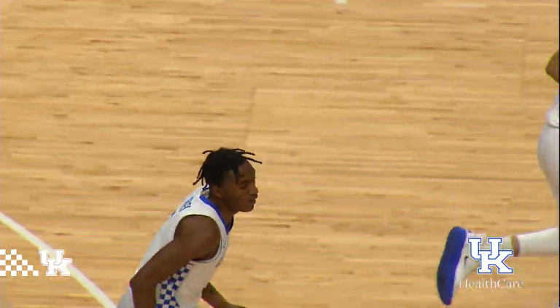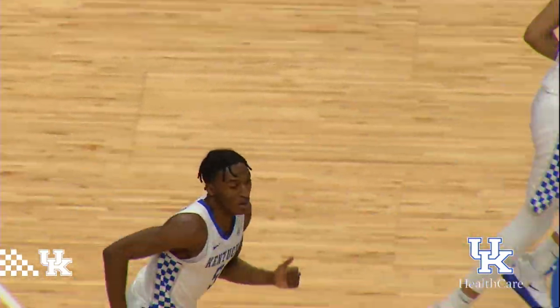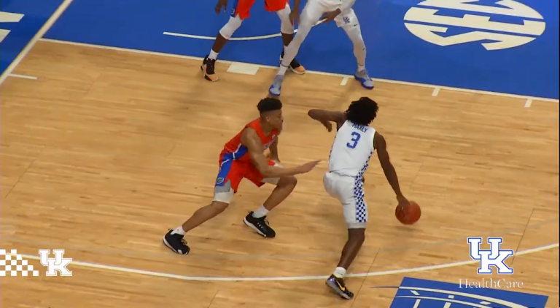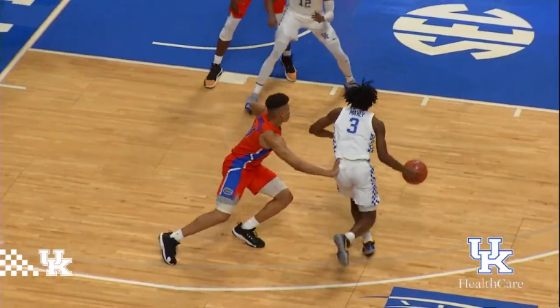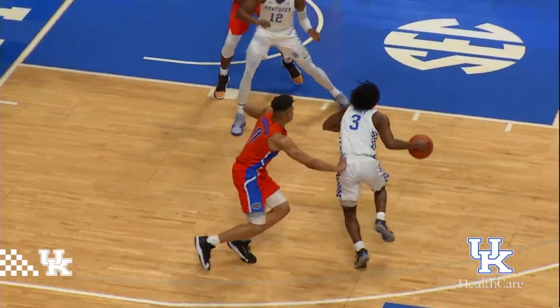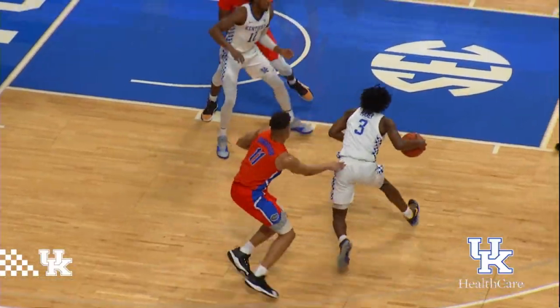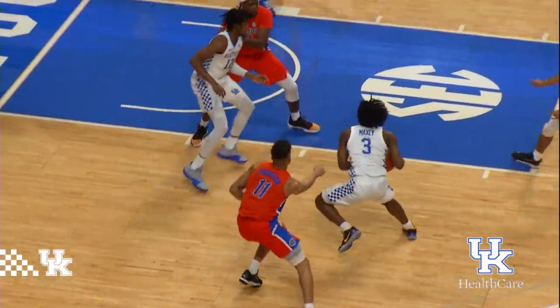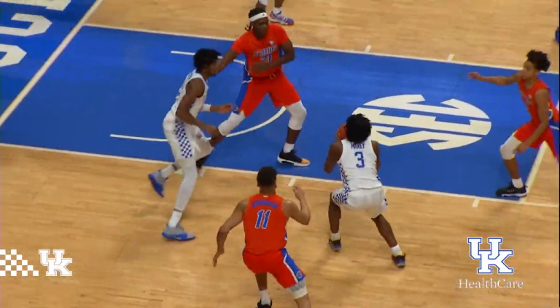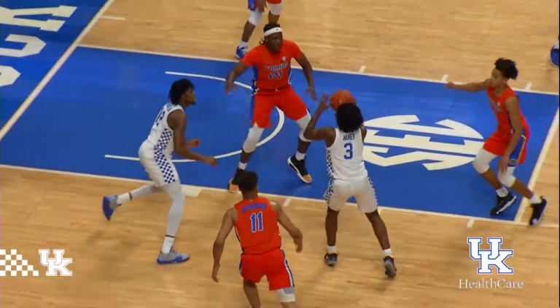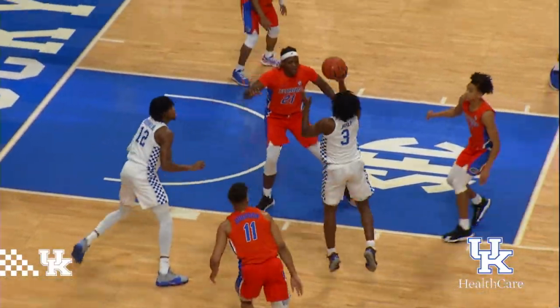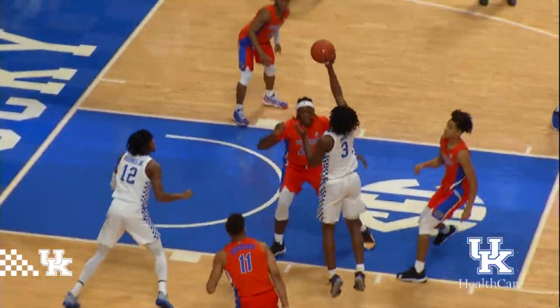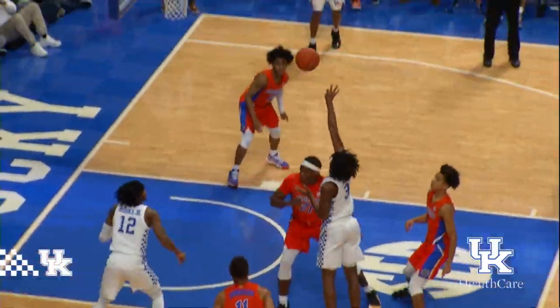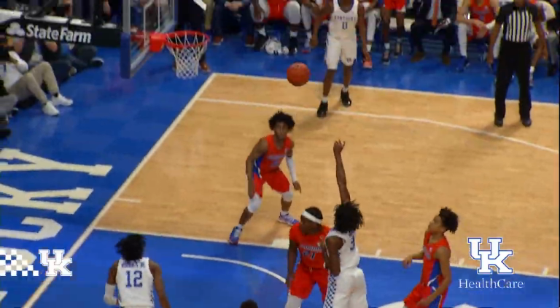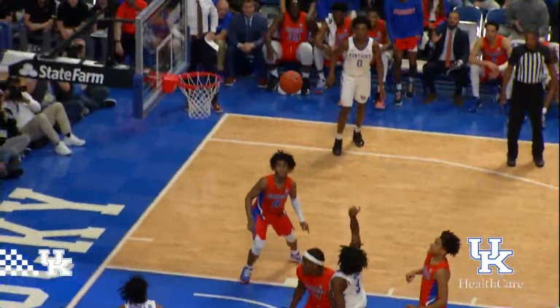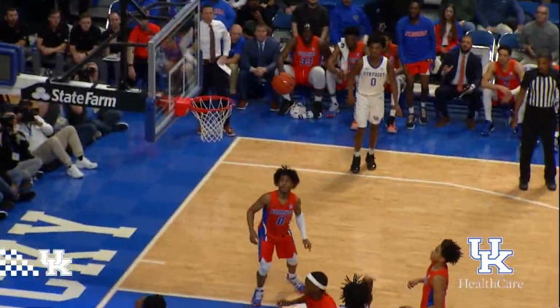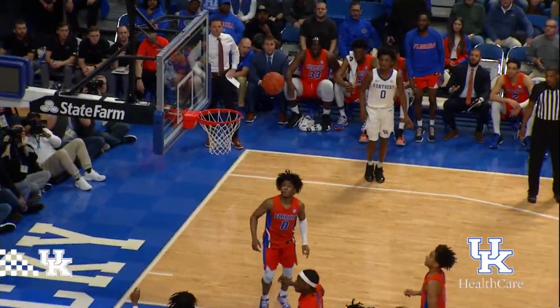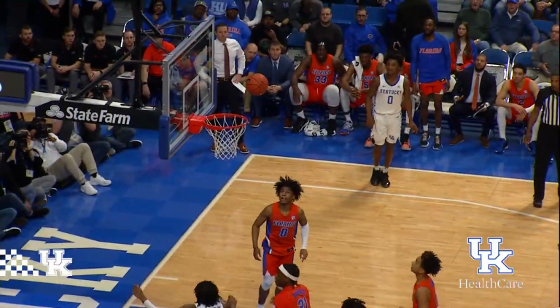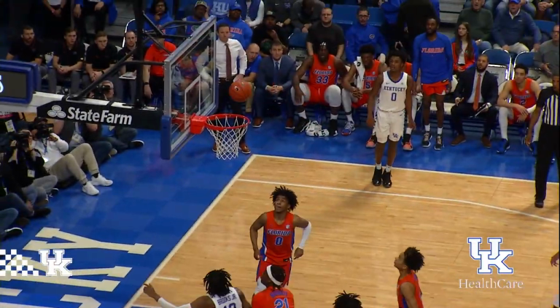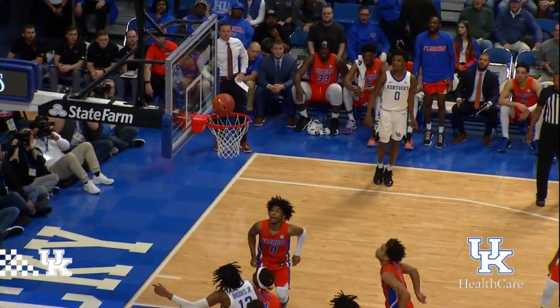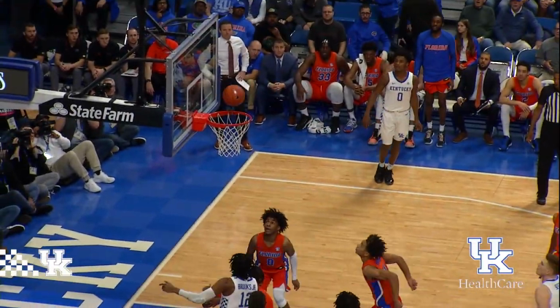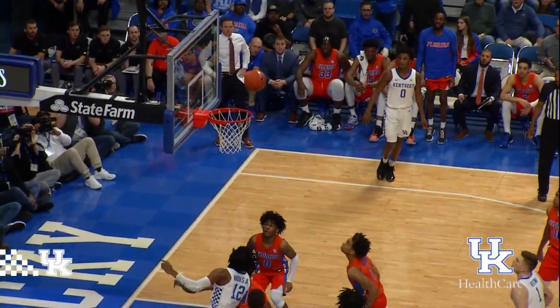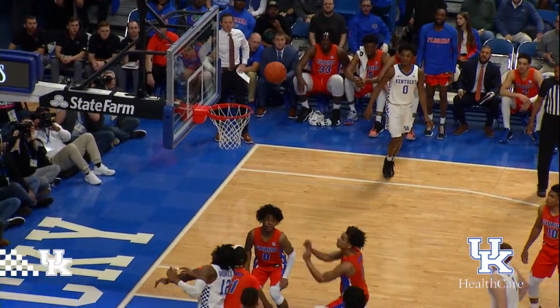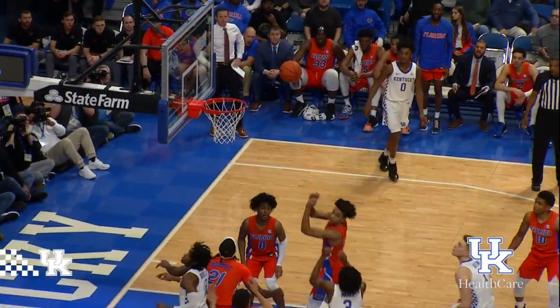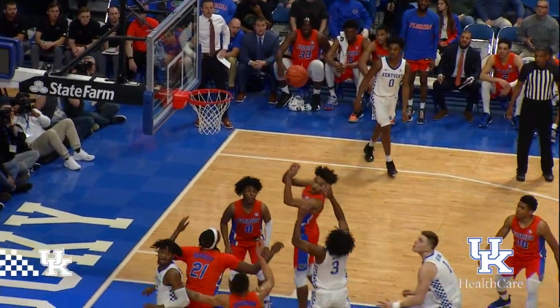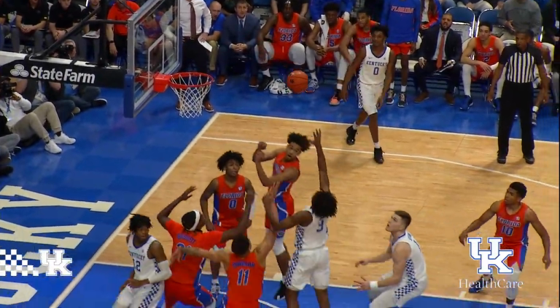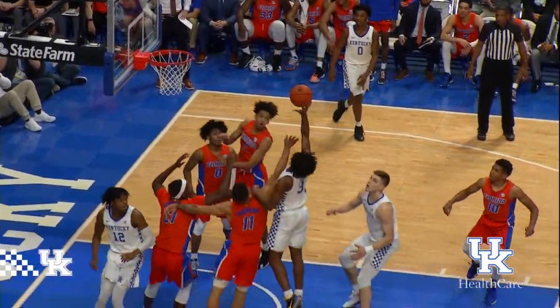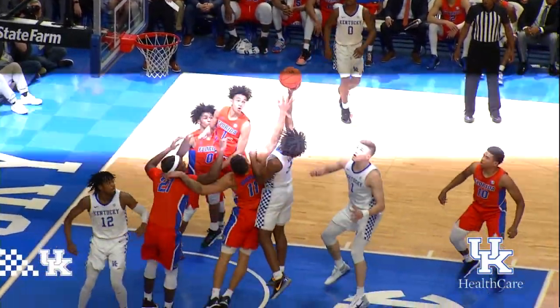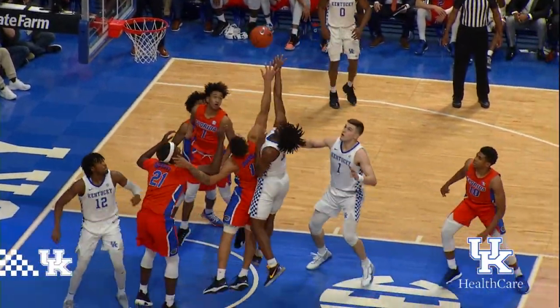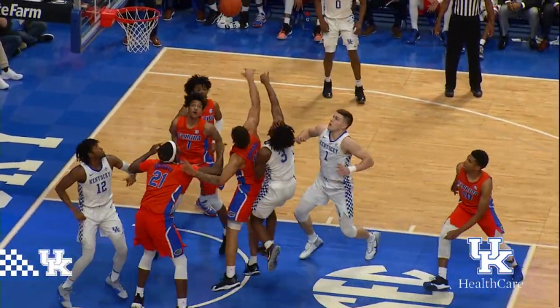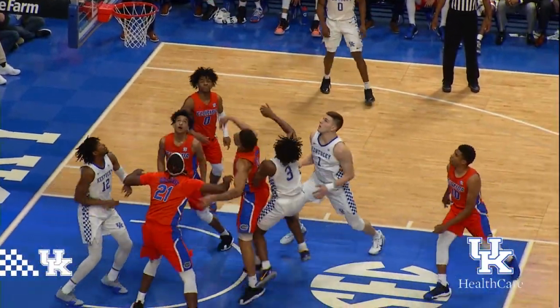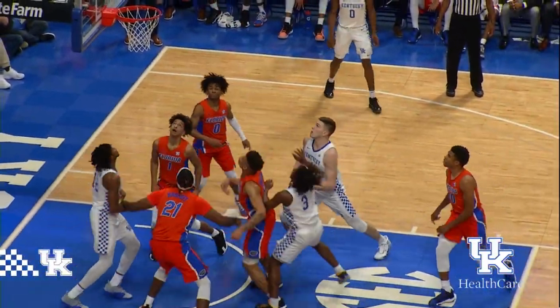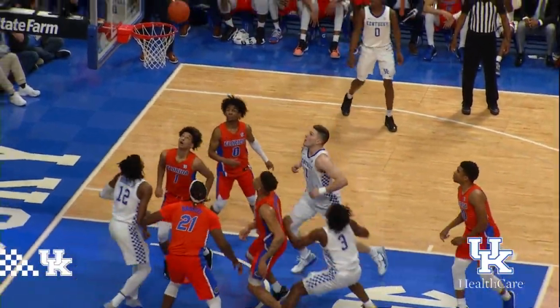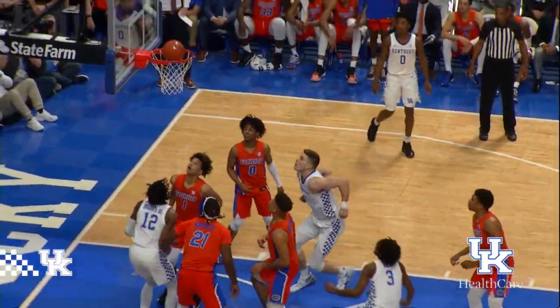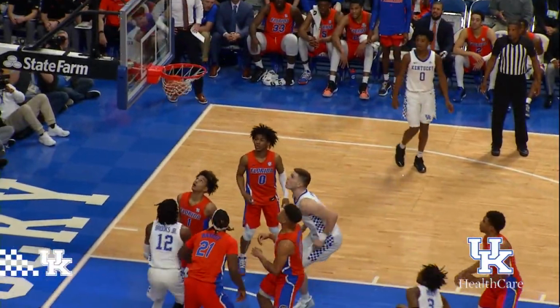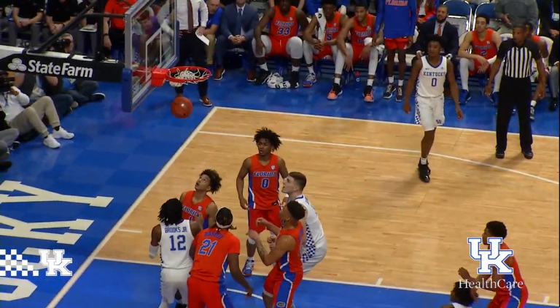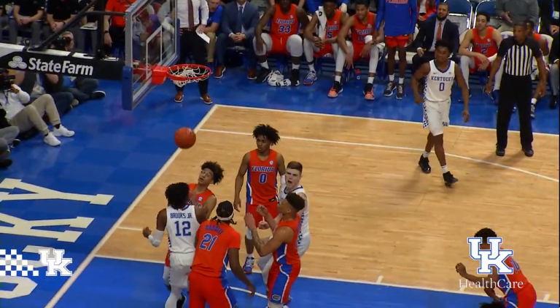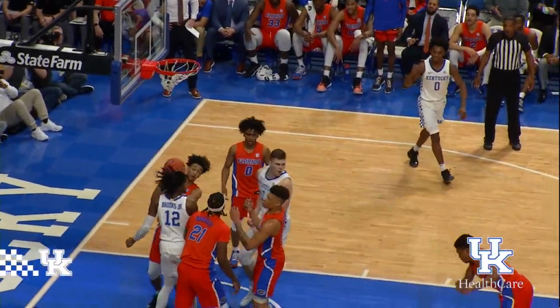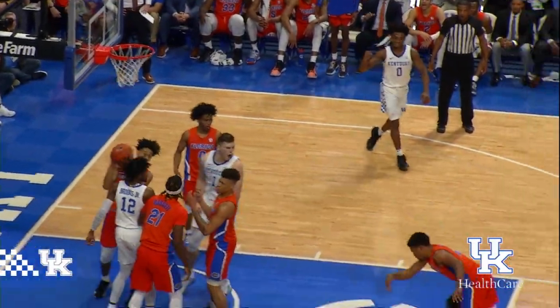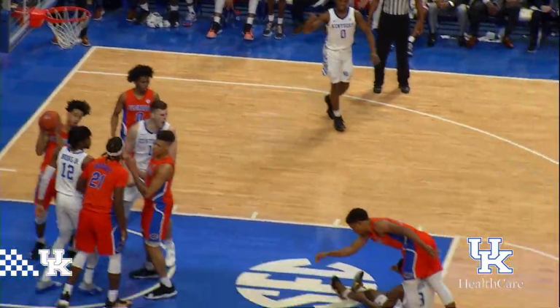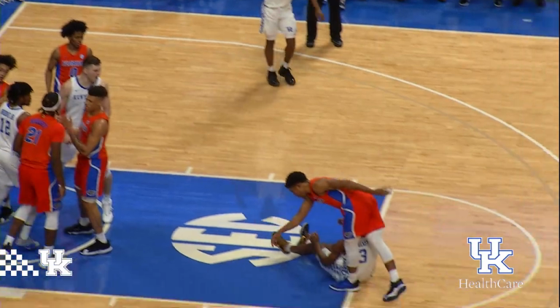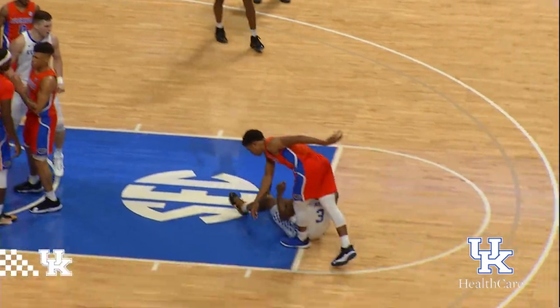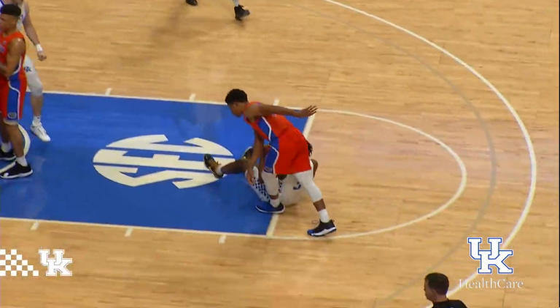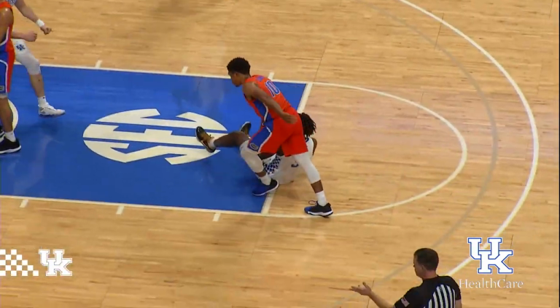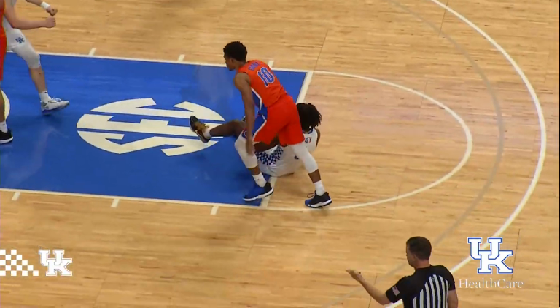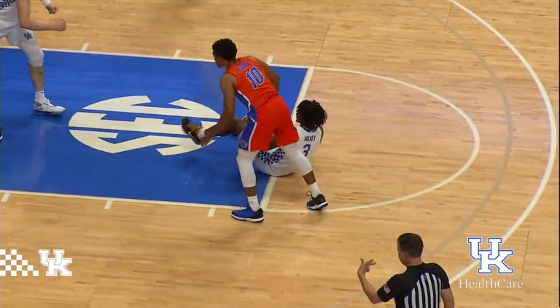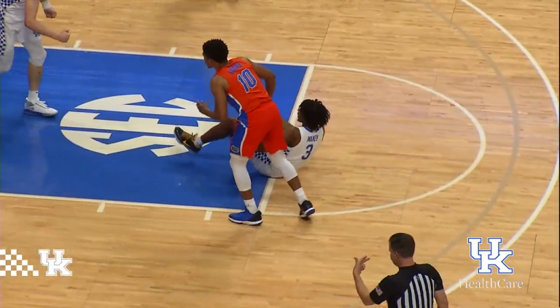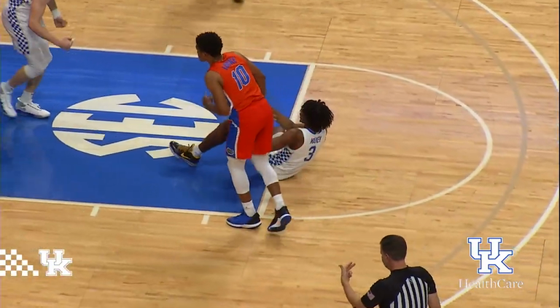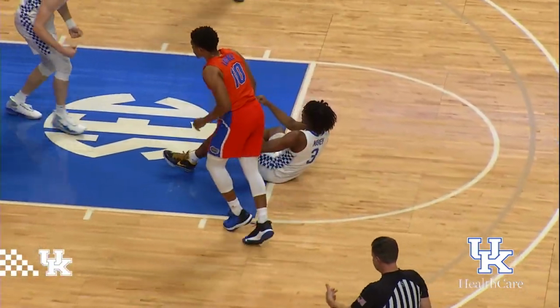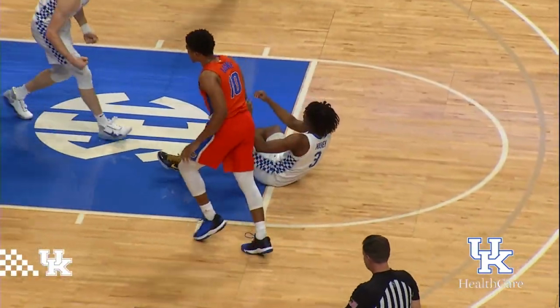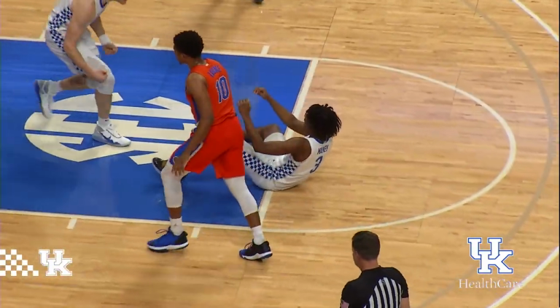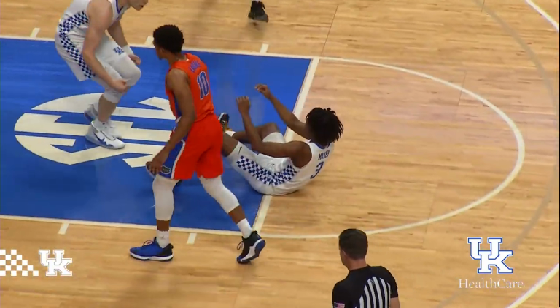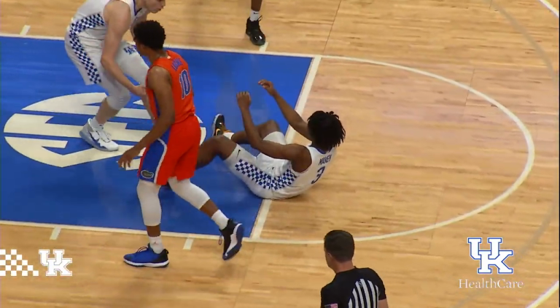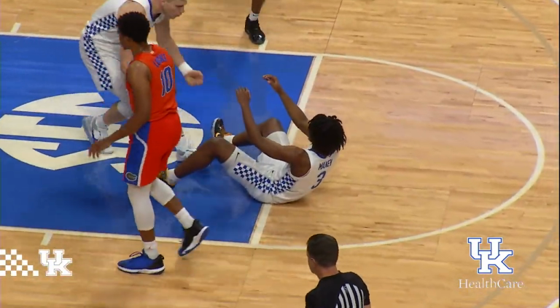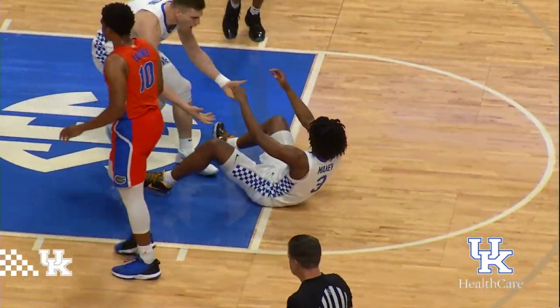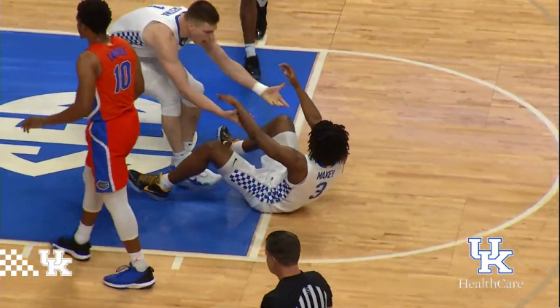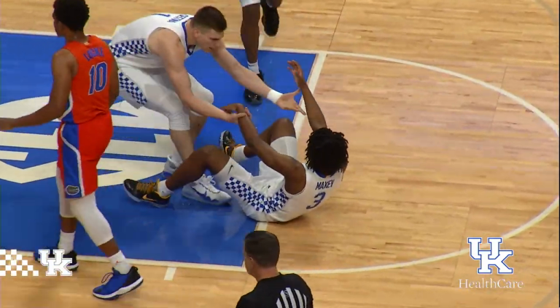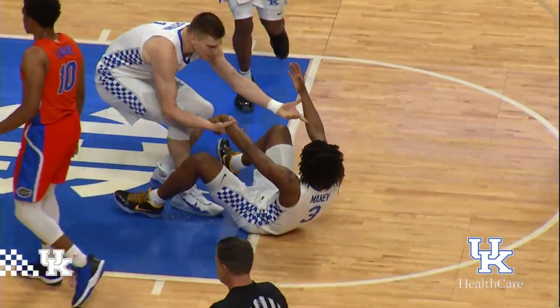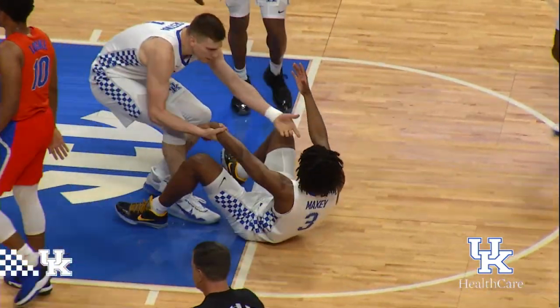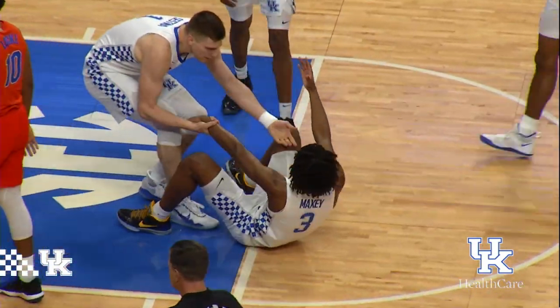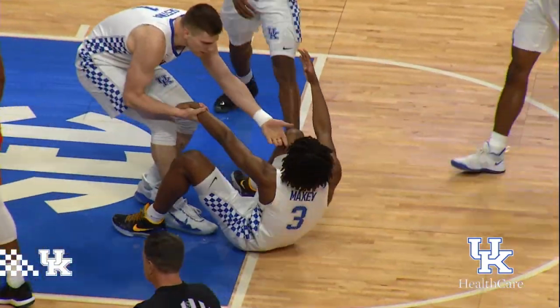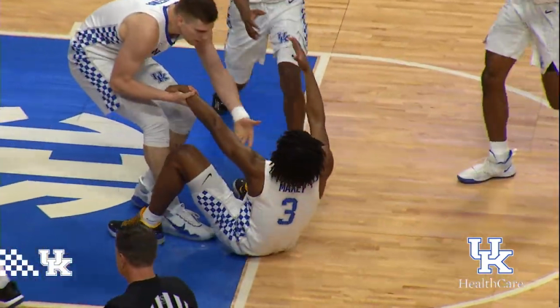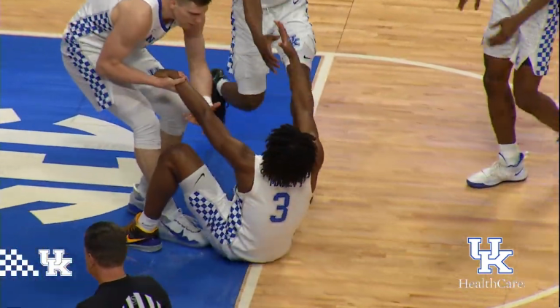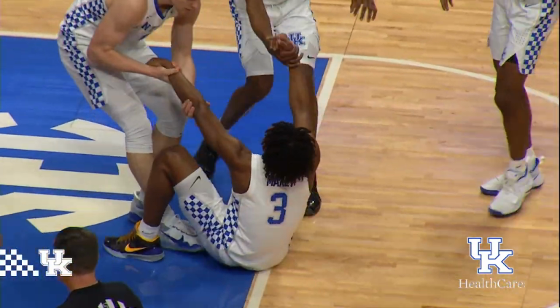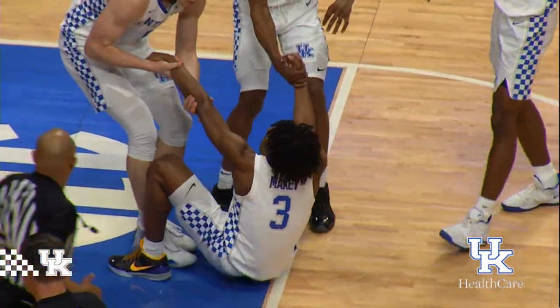To Maxey, 5 to shoot, into the lane, runner — no good, taps up his own miss, it goes in, and he got fouled!